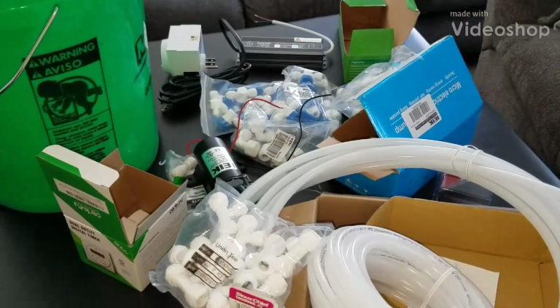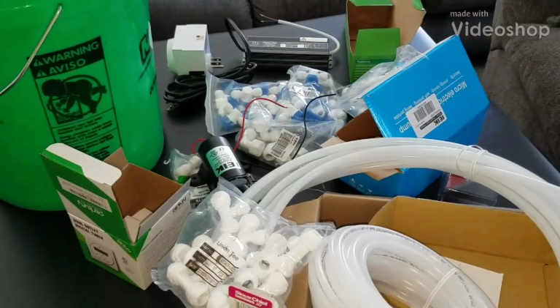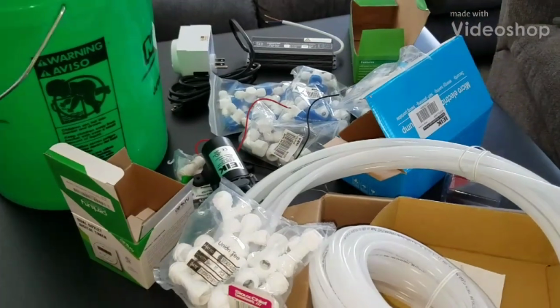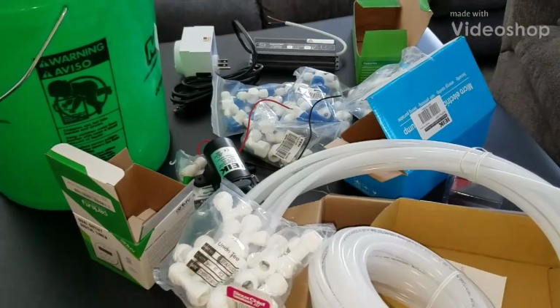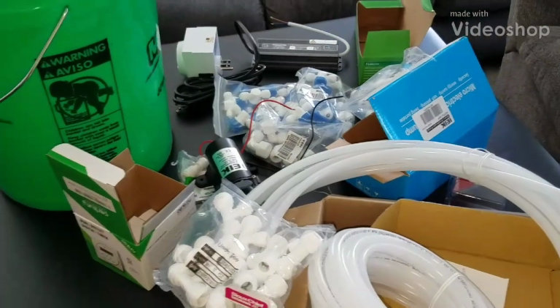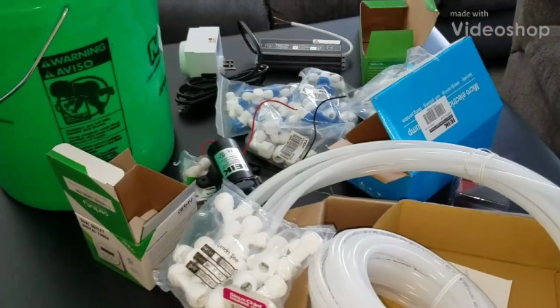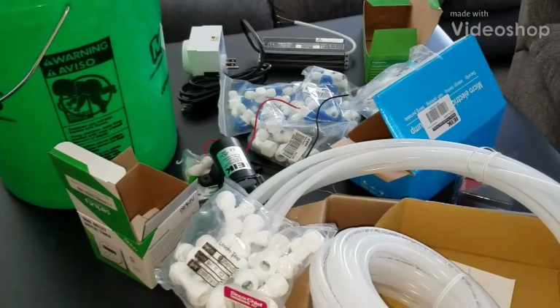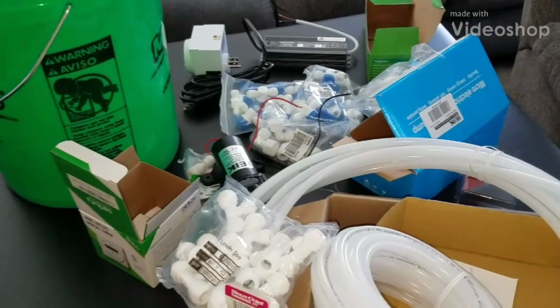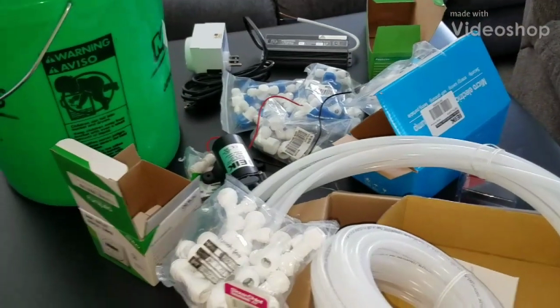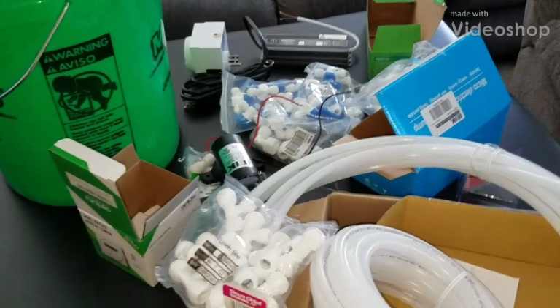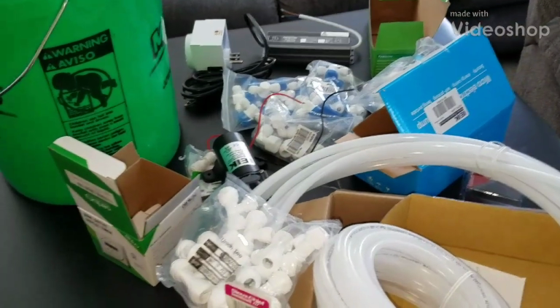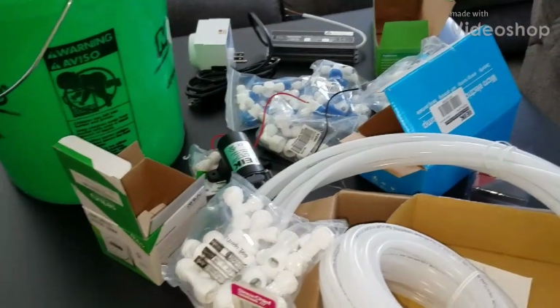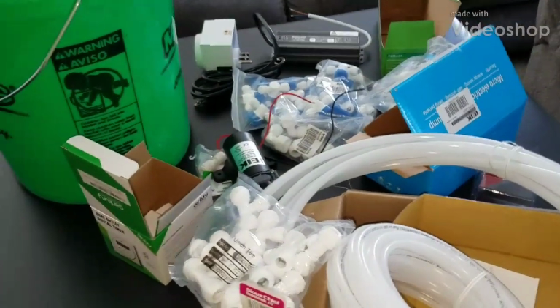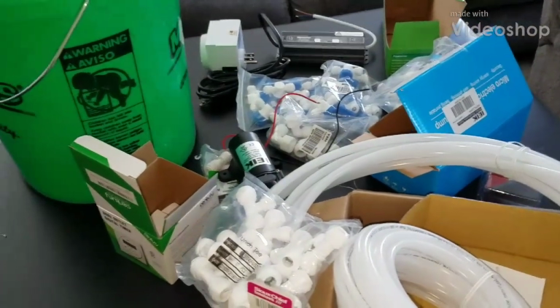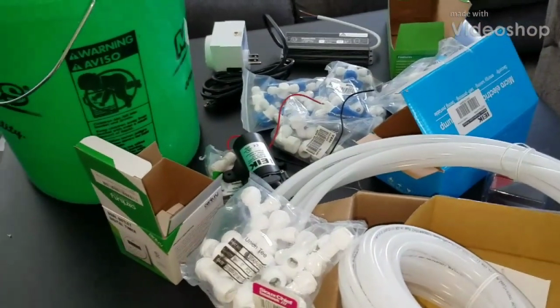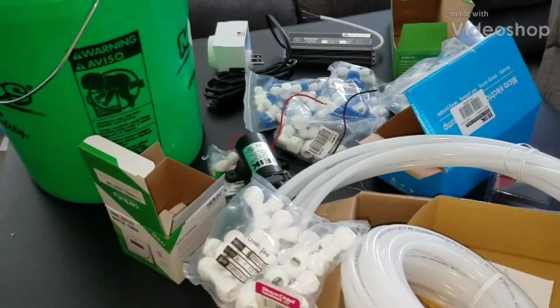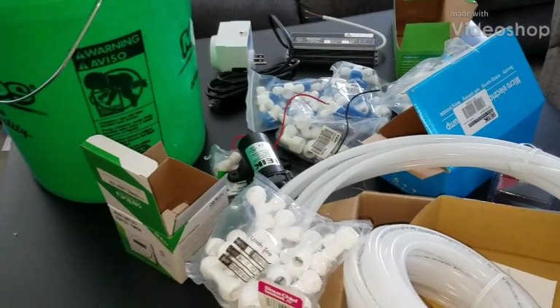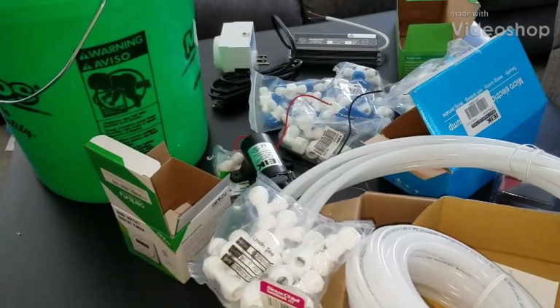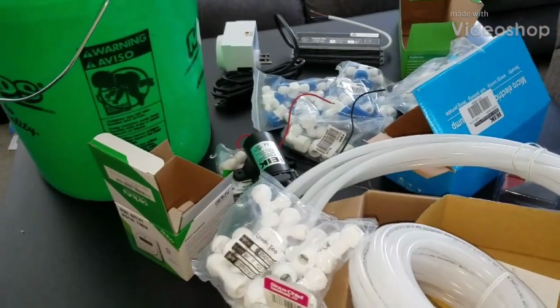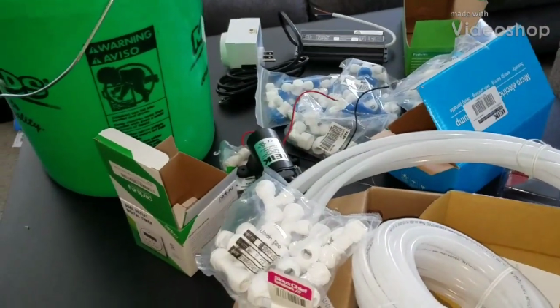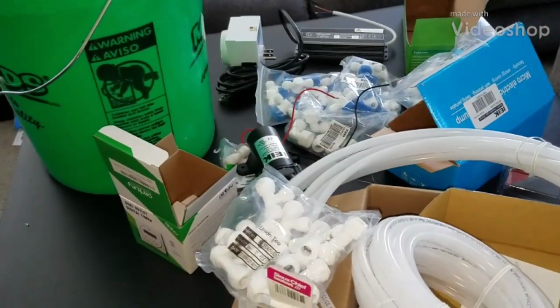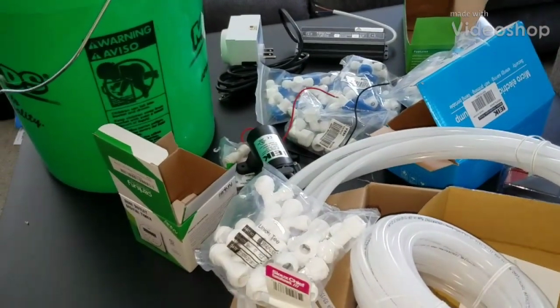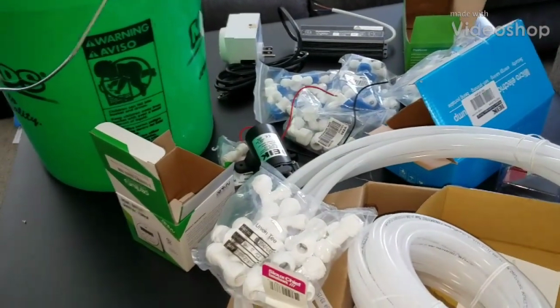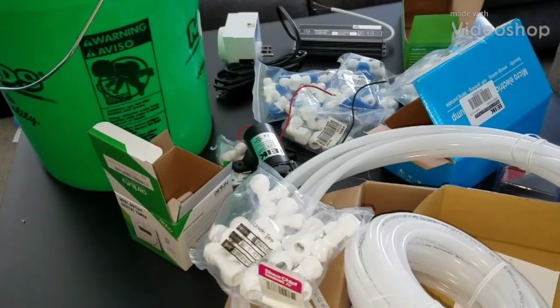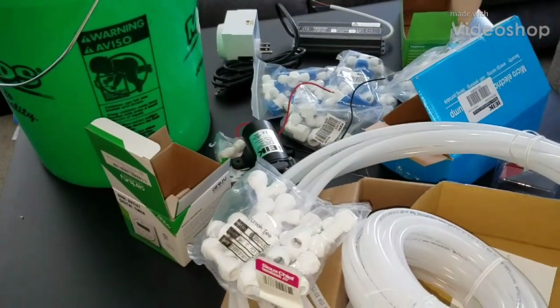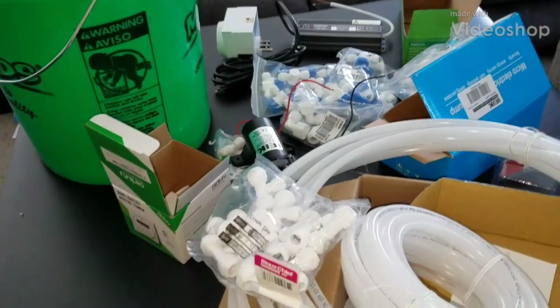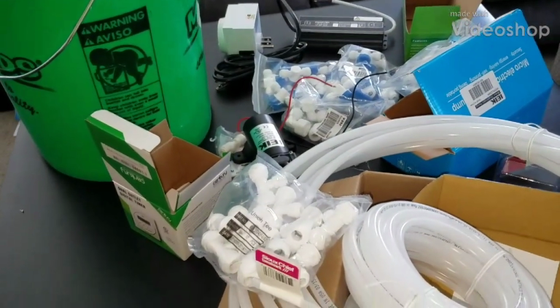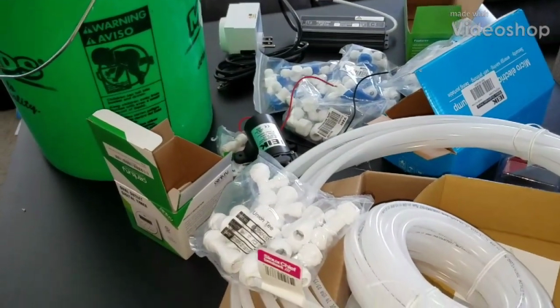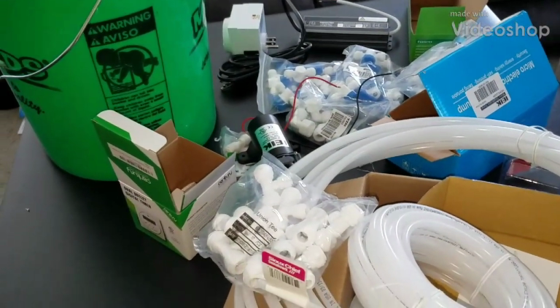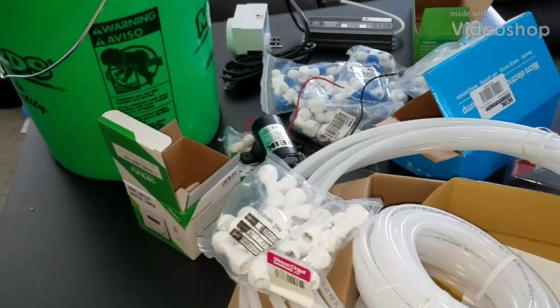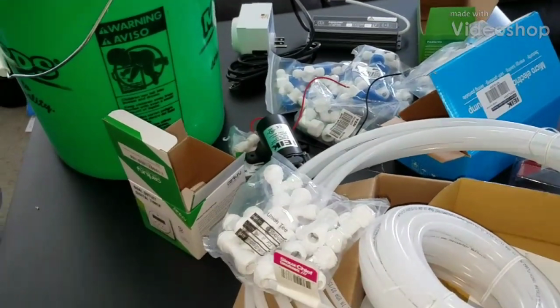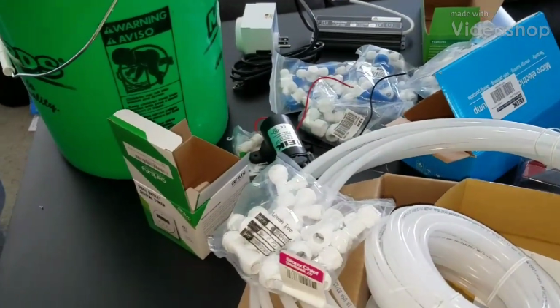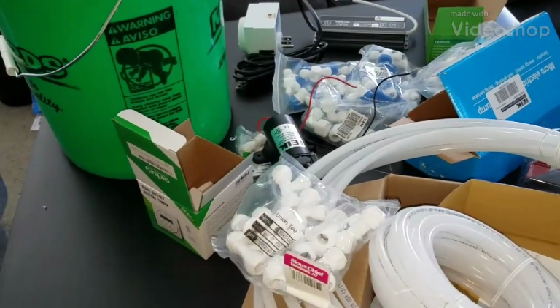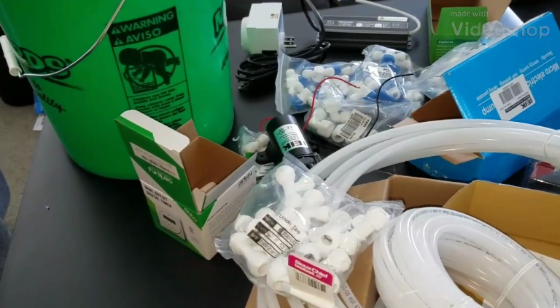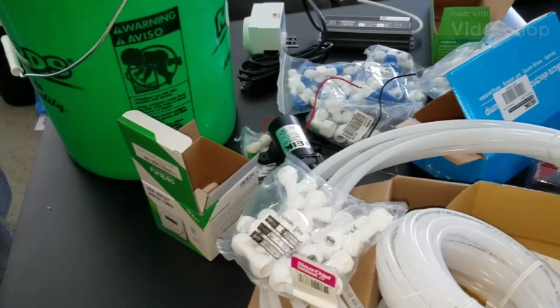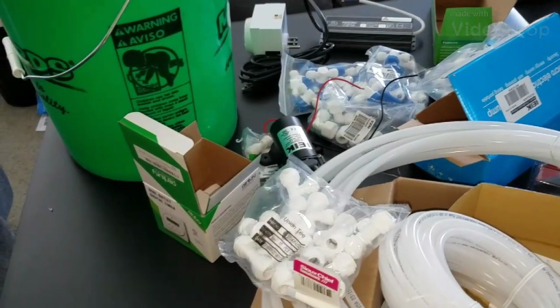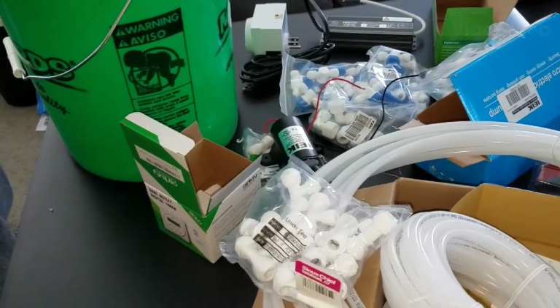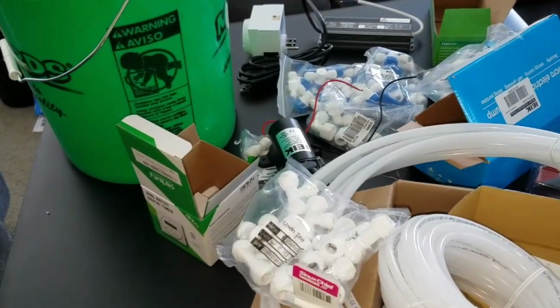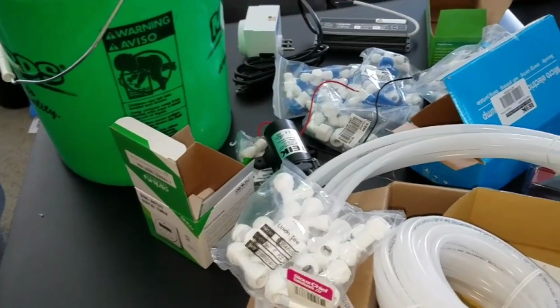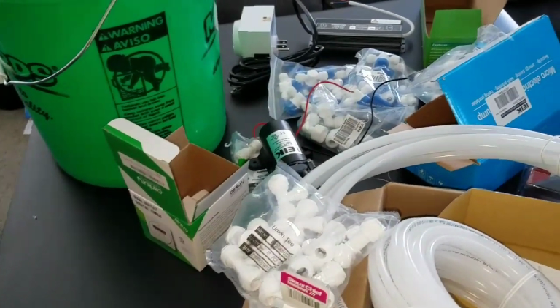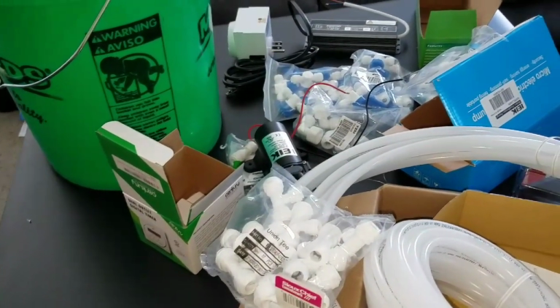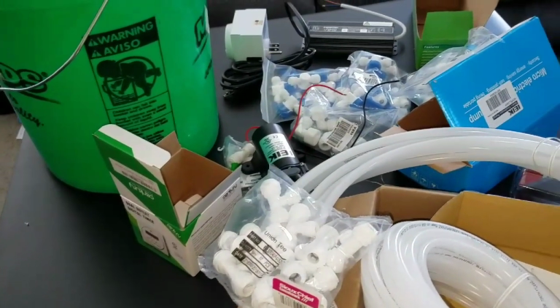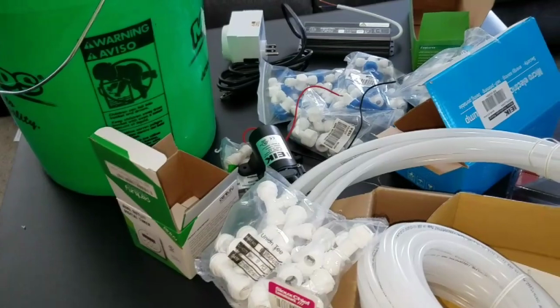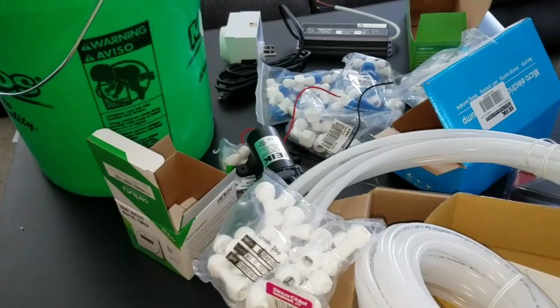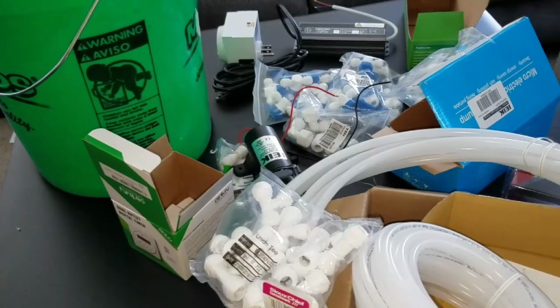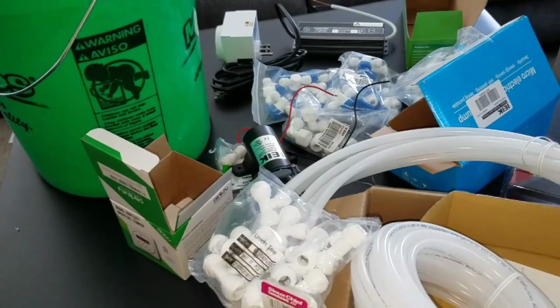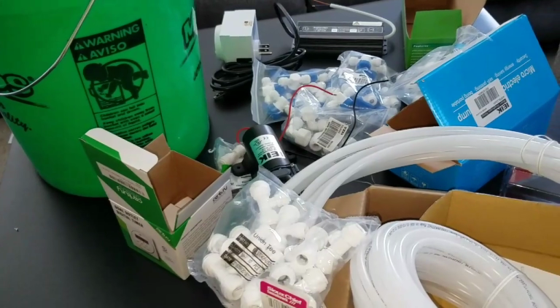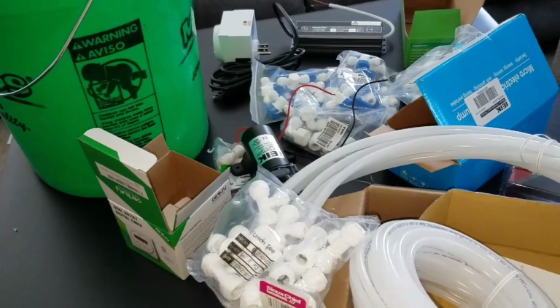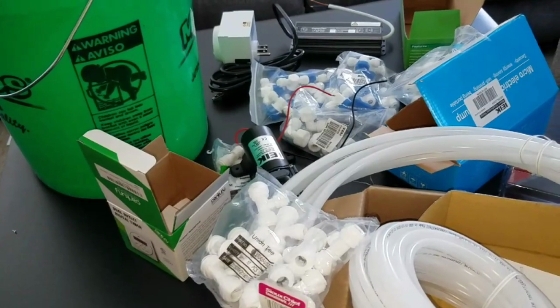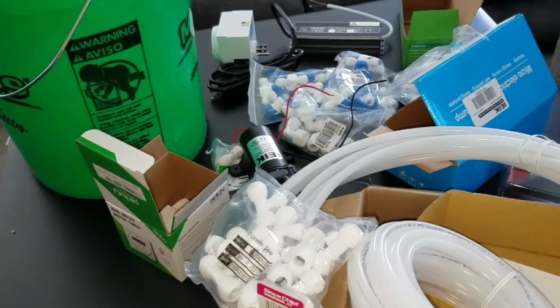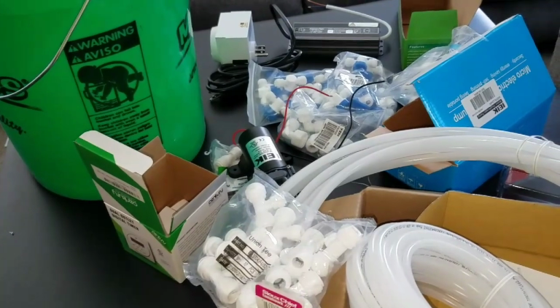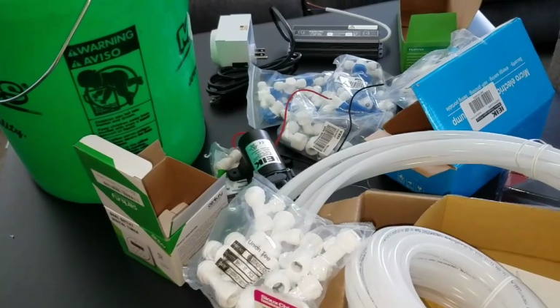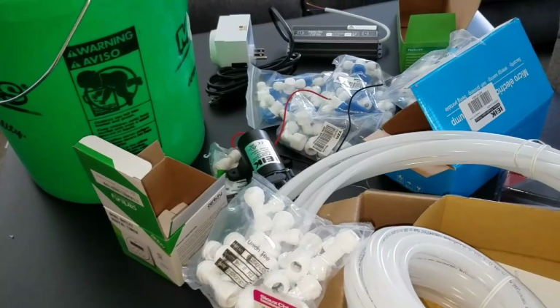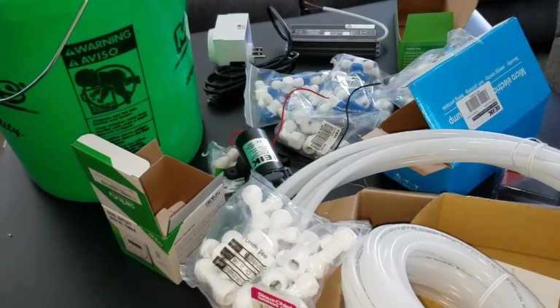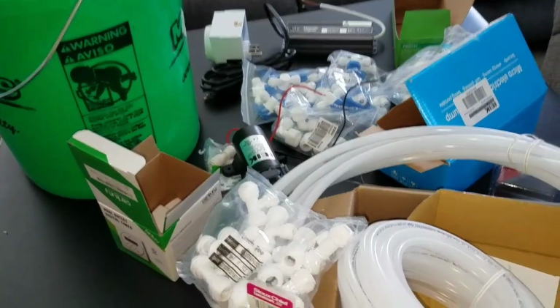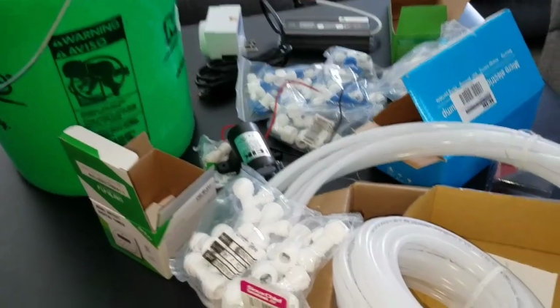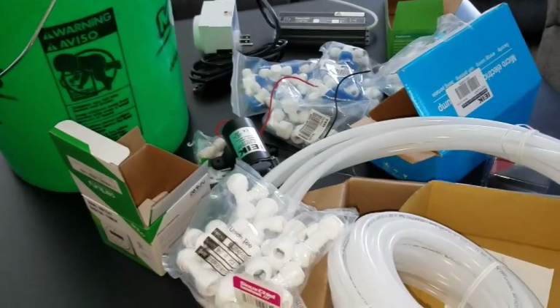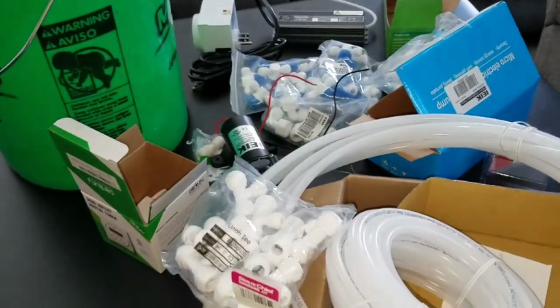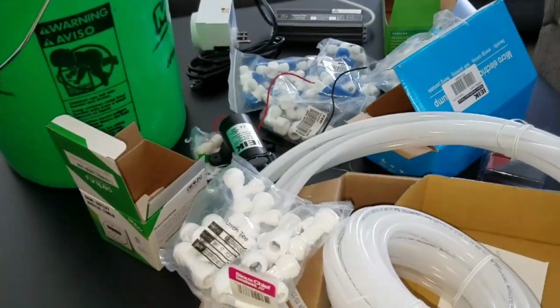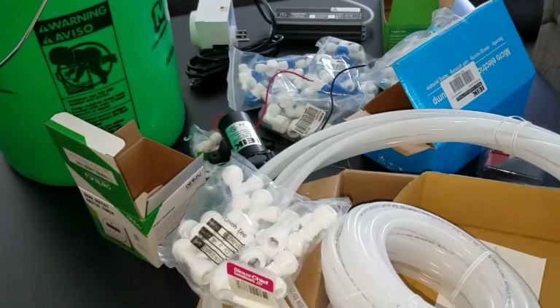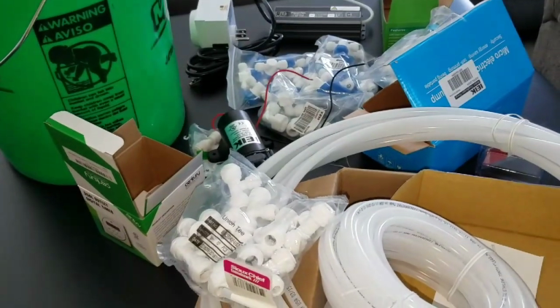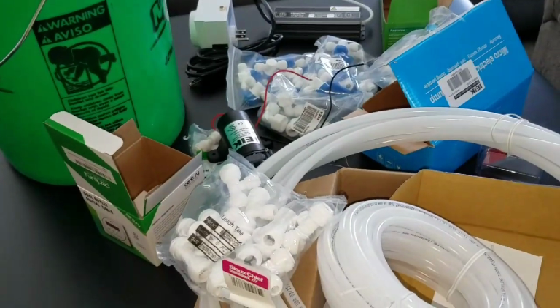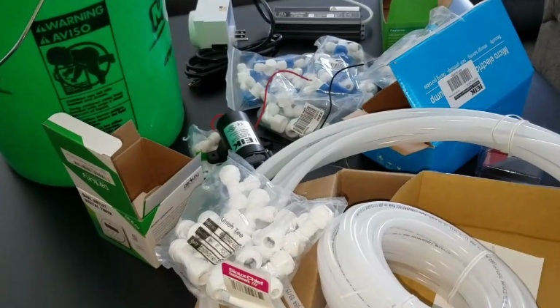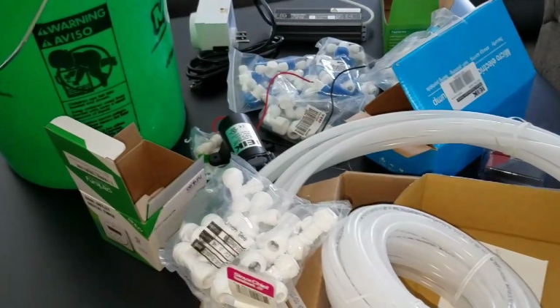Hey everybody, Mike from Most Exotics here. Today I'm going to be doing a misting system for my chameleons.